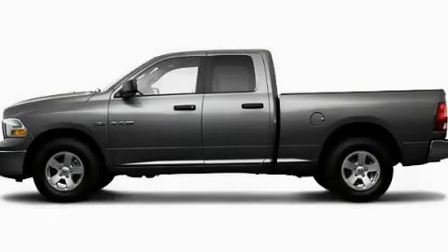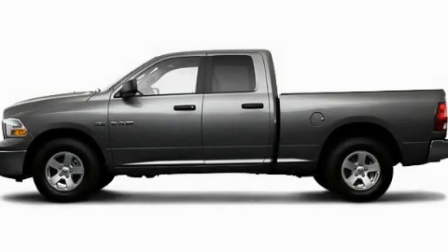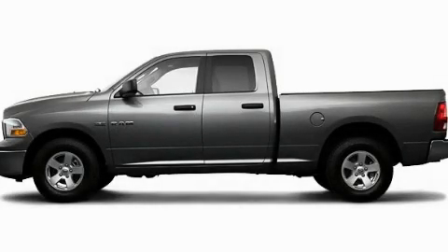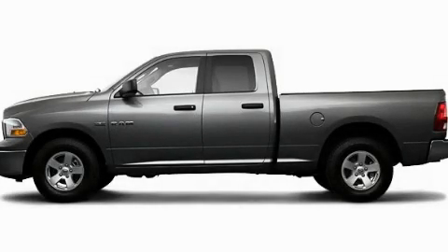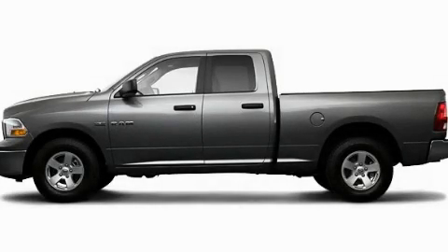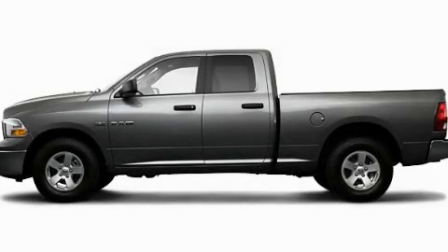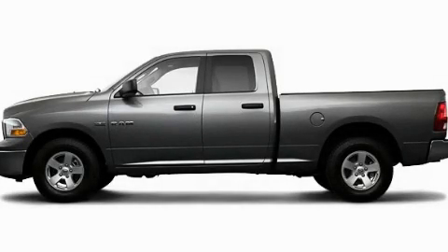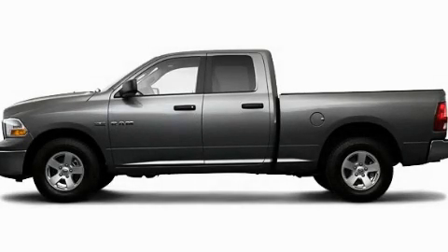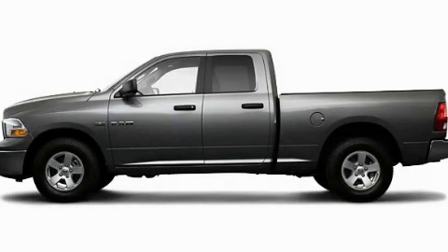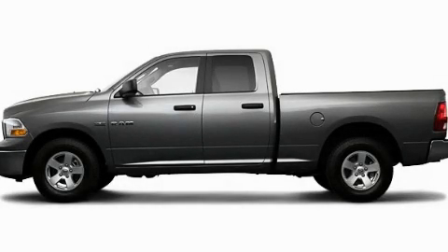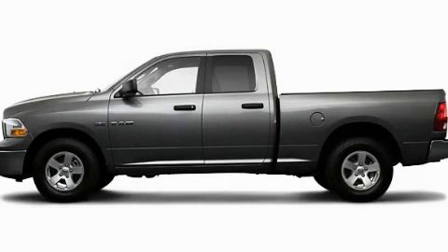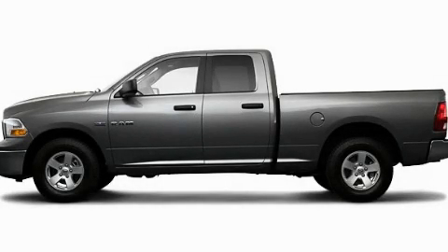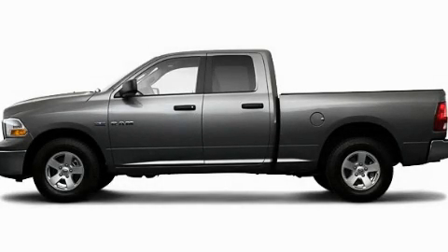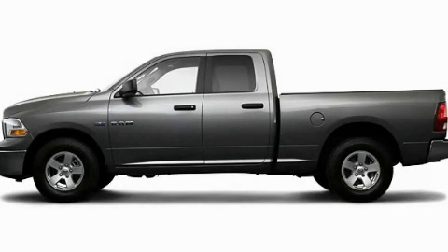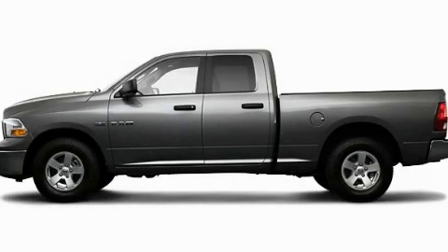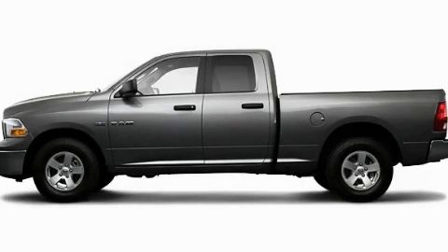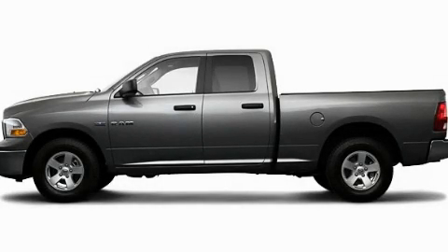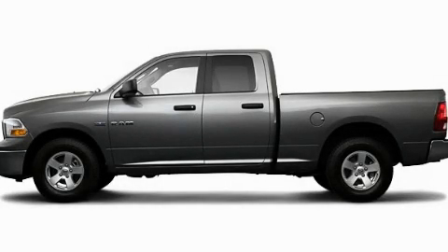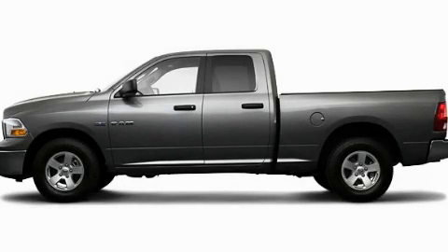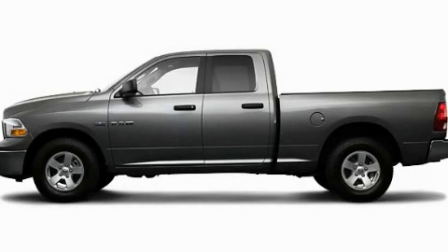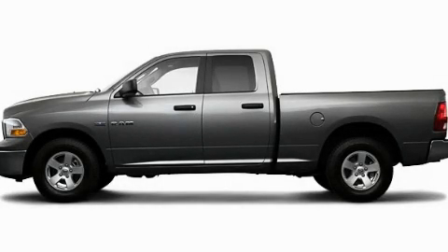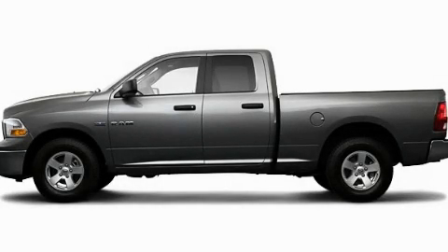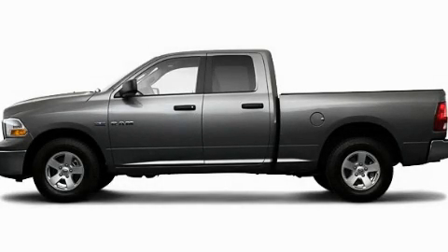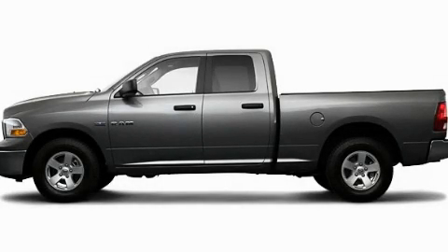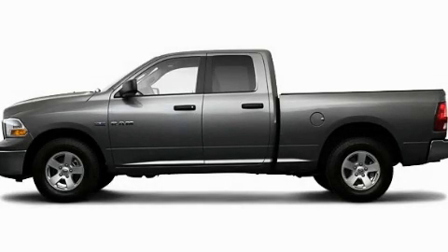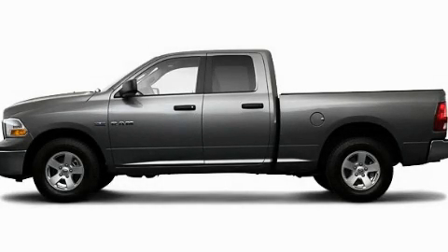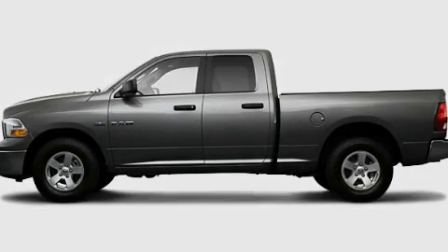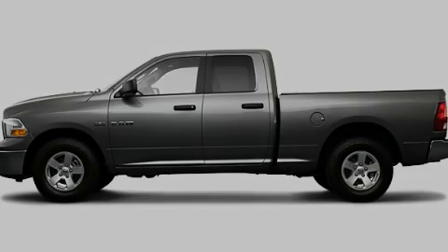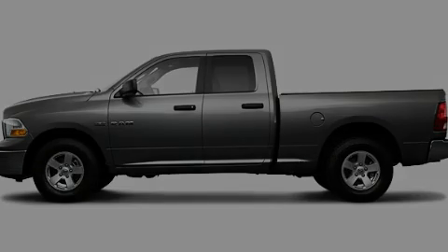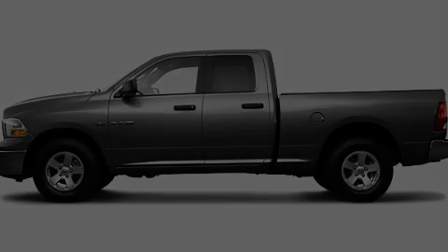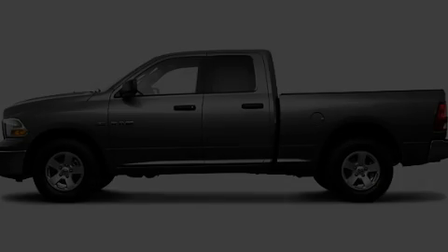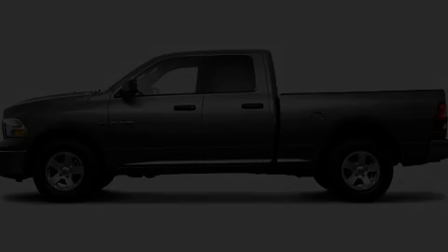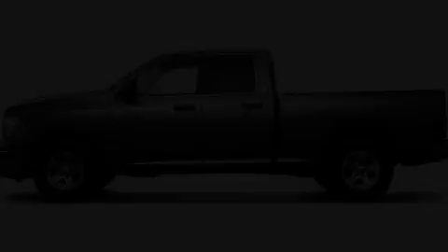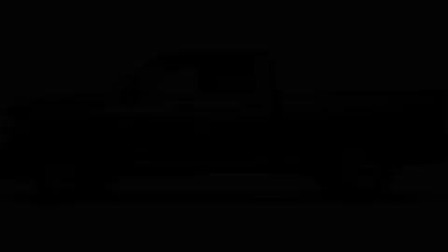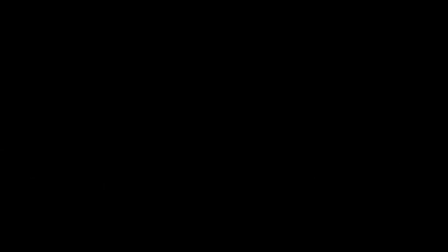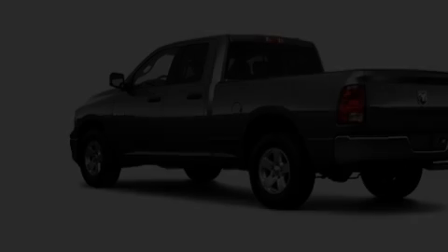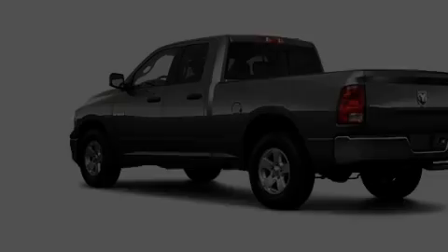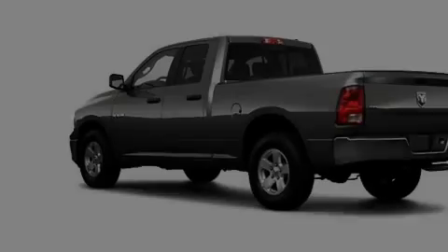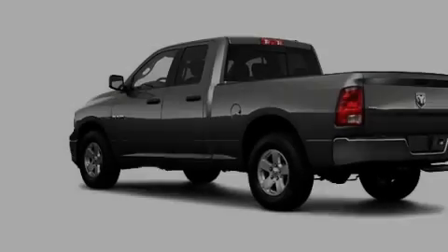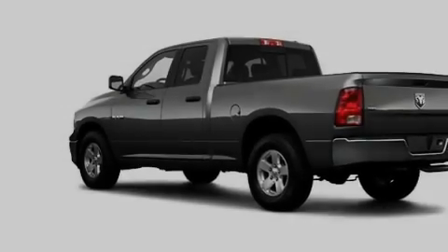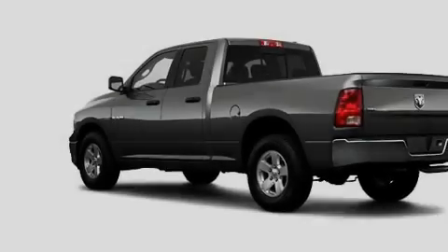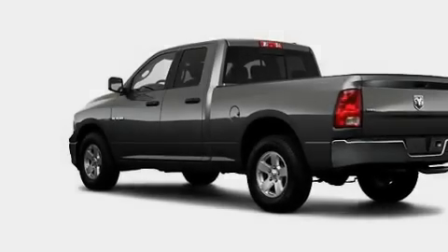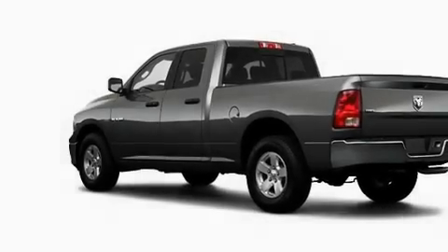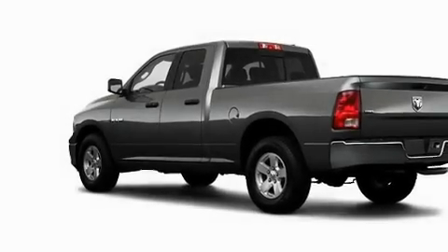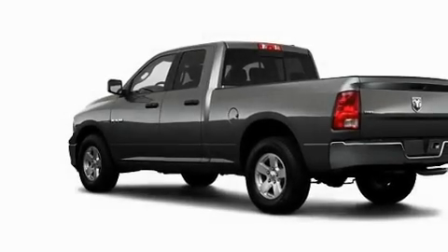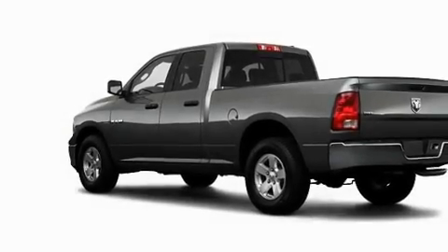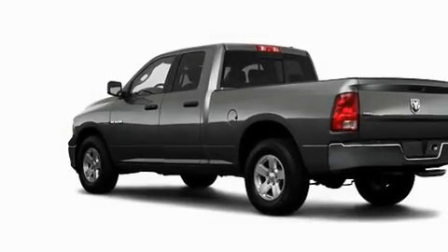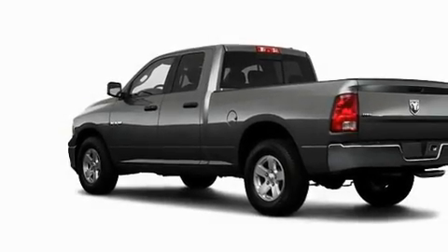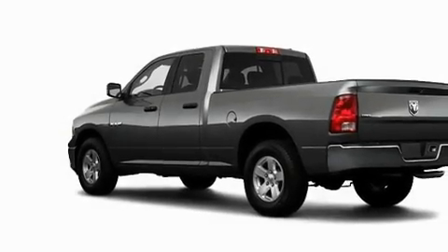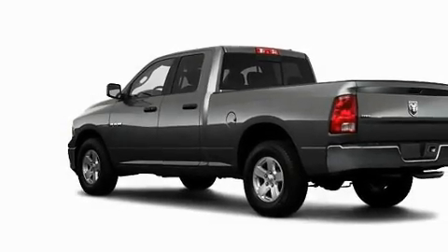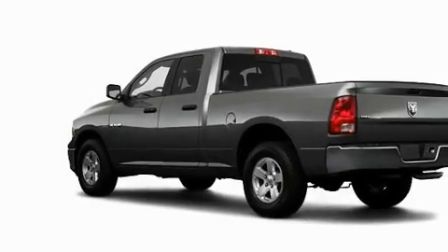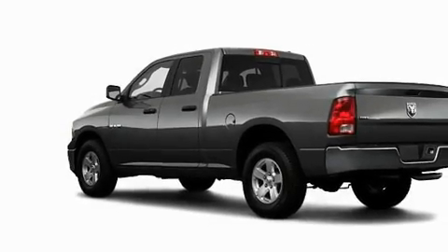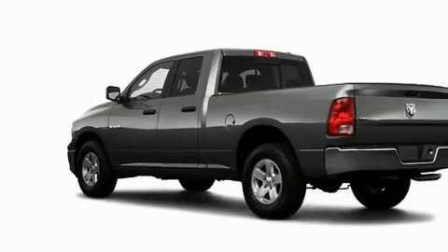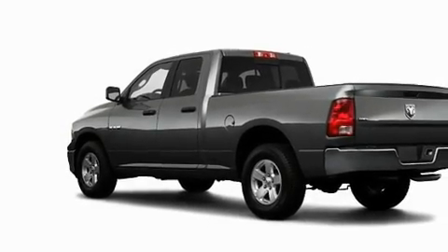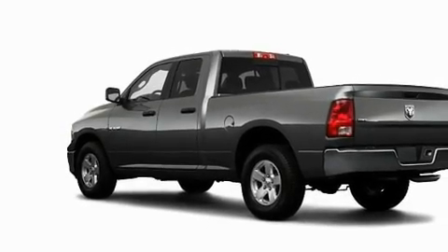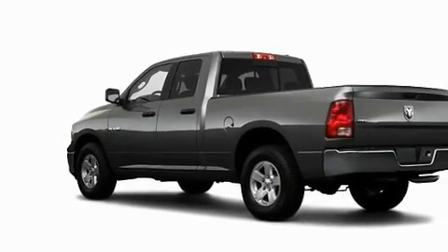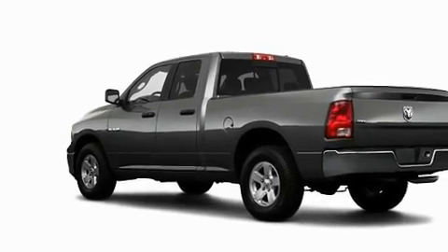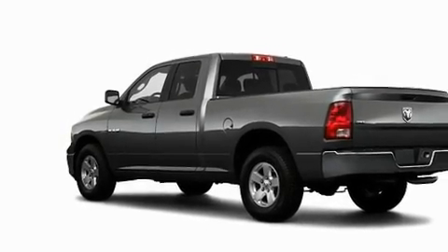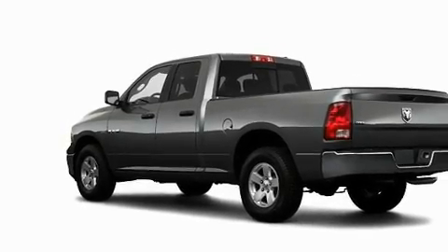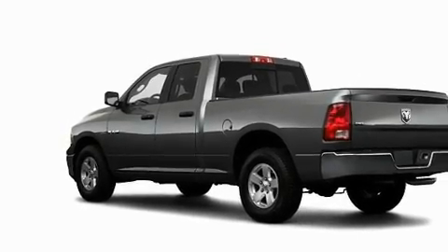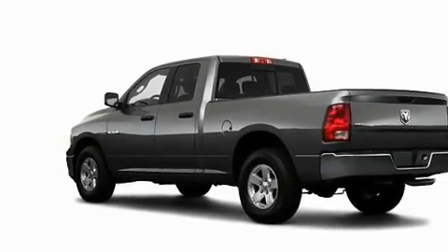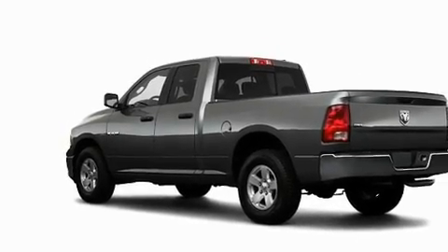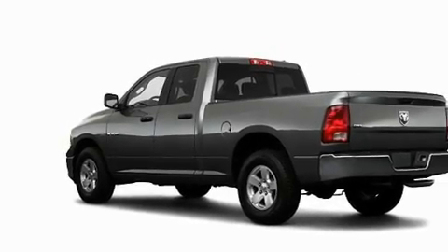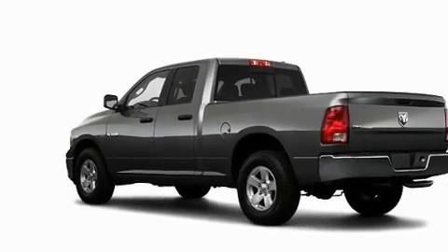This is a 2009 Dodge Ram 1500. Whether hauling, commuting, or towing, this truck is the right one for you.